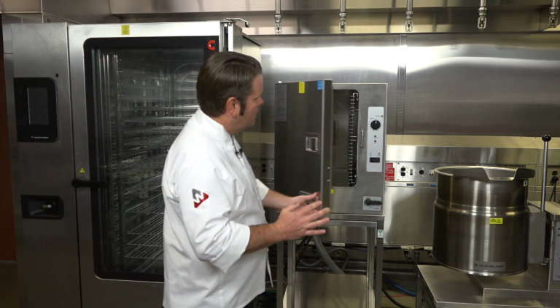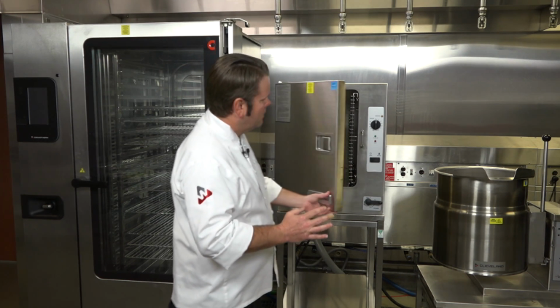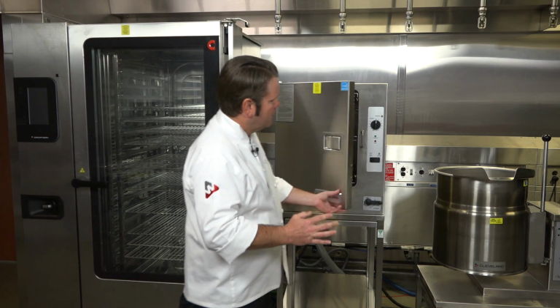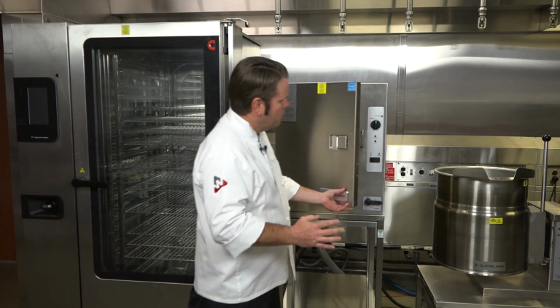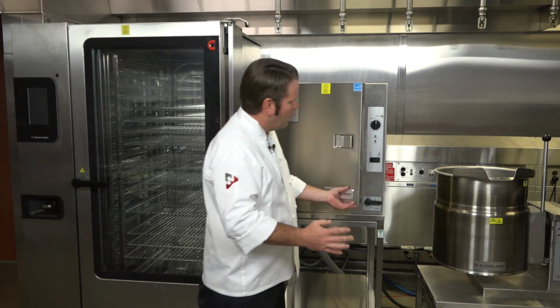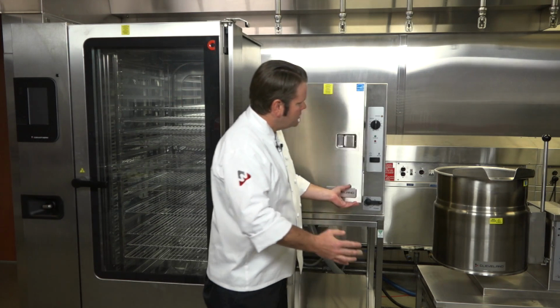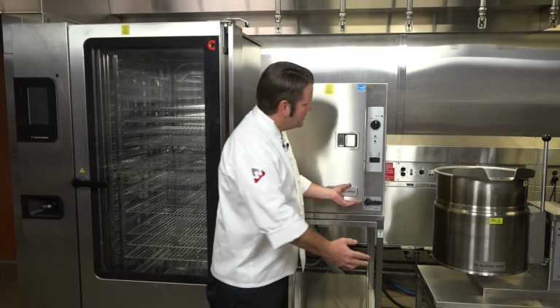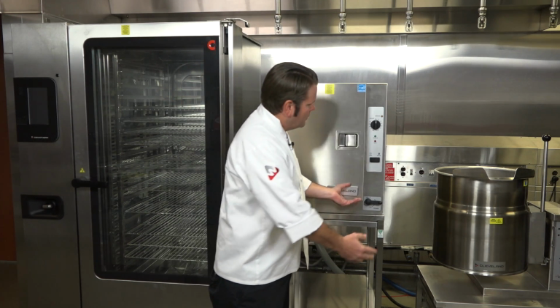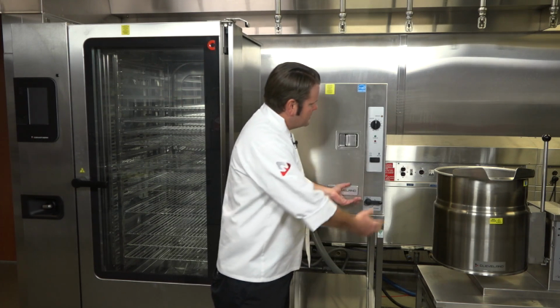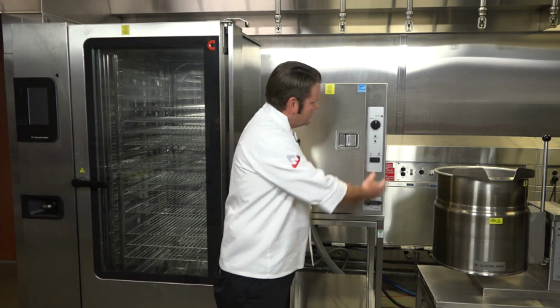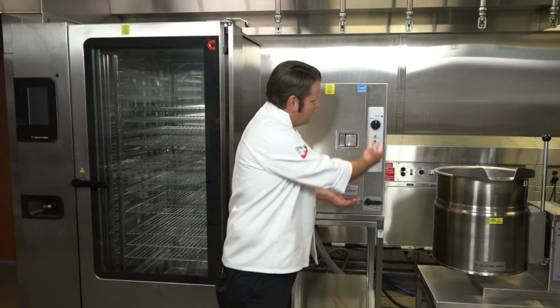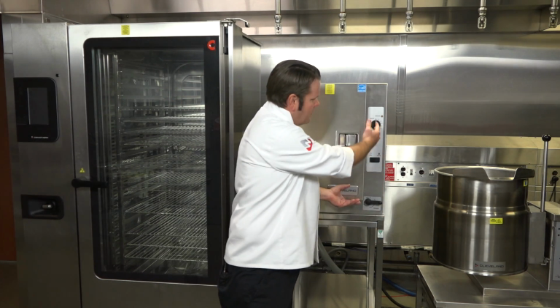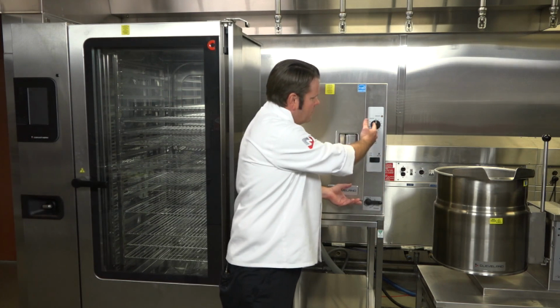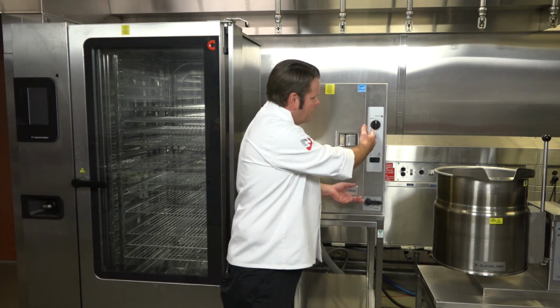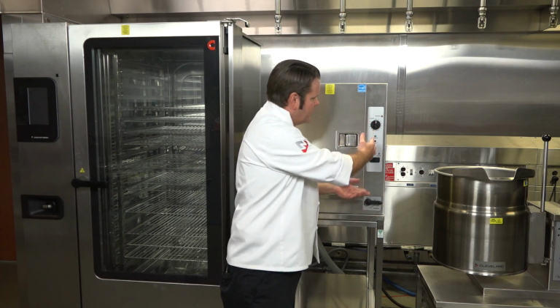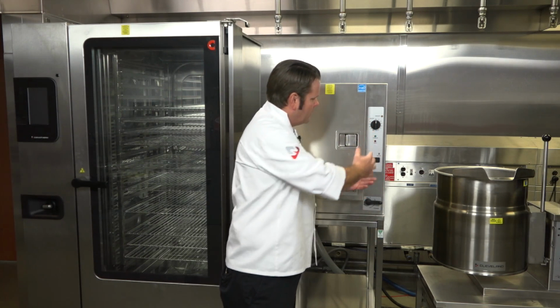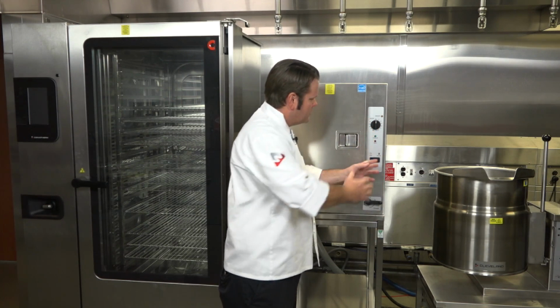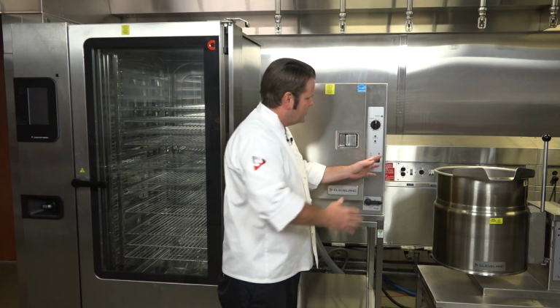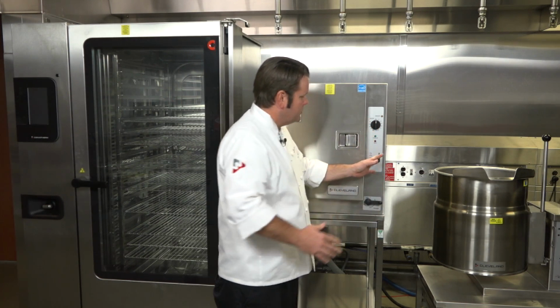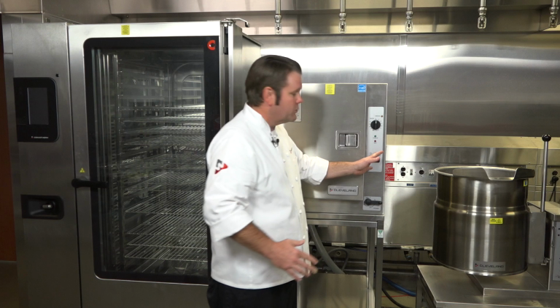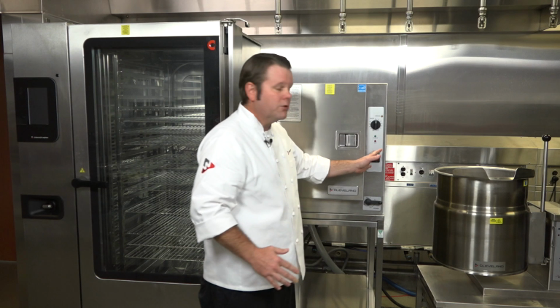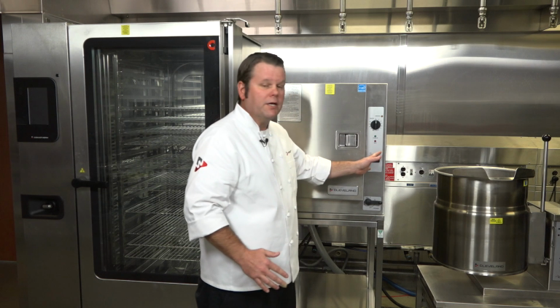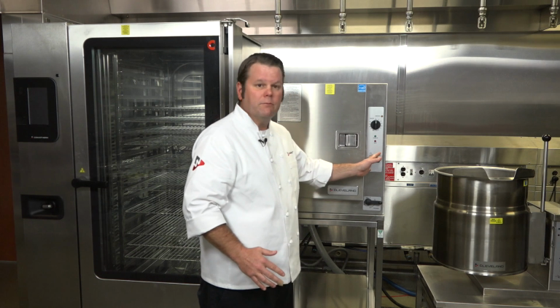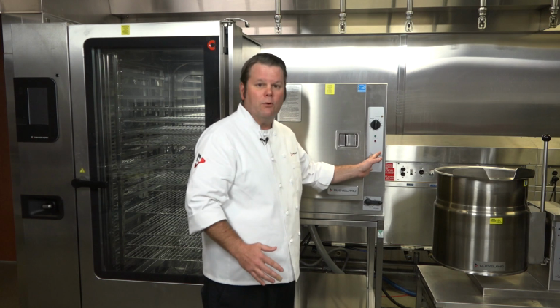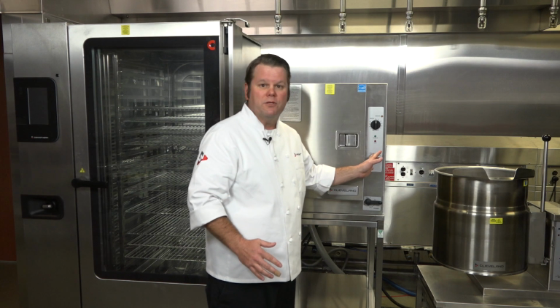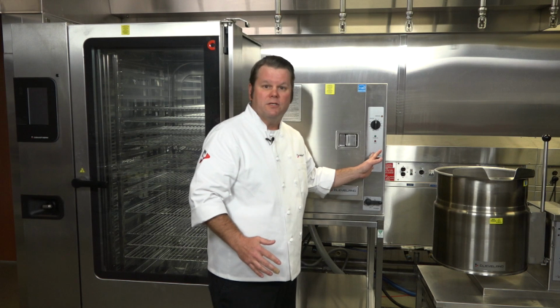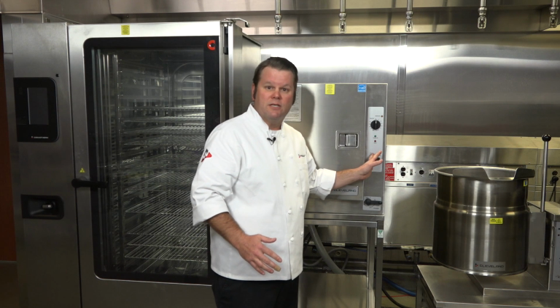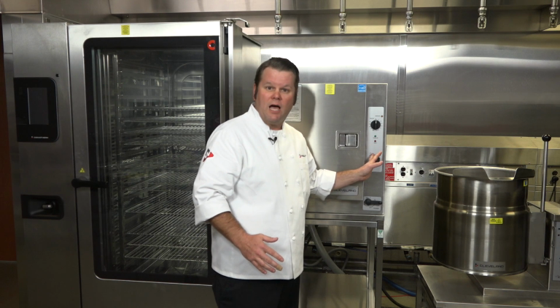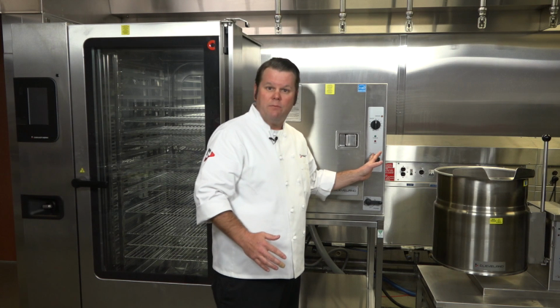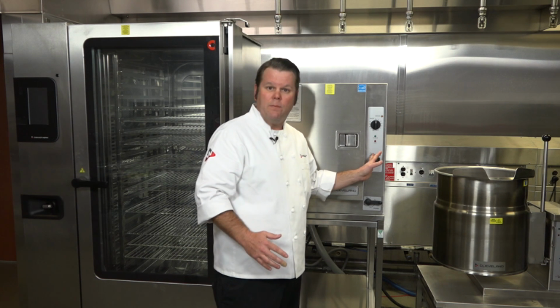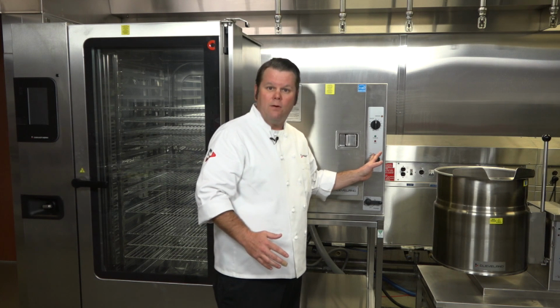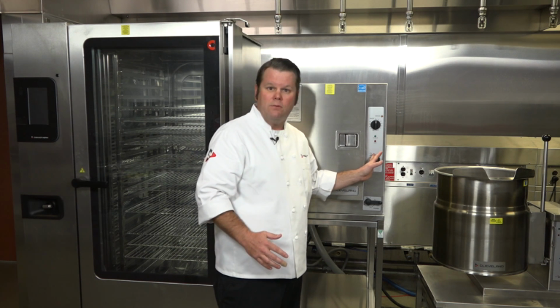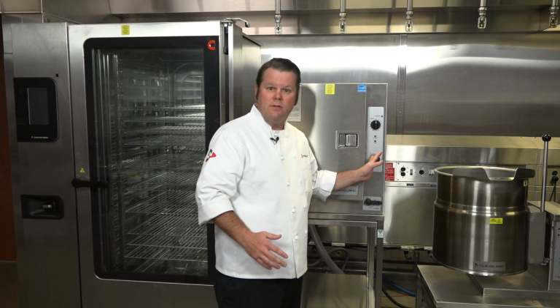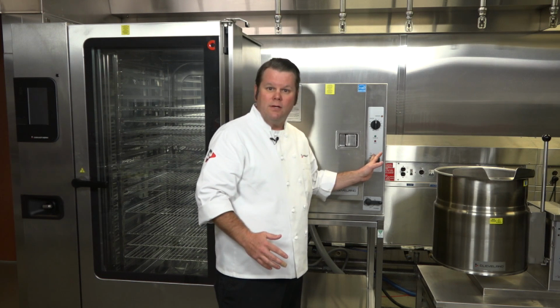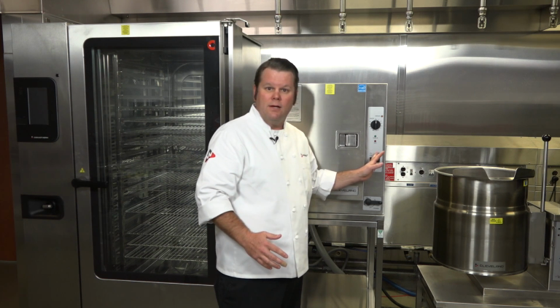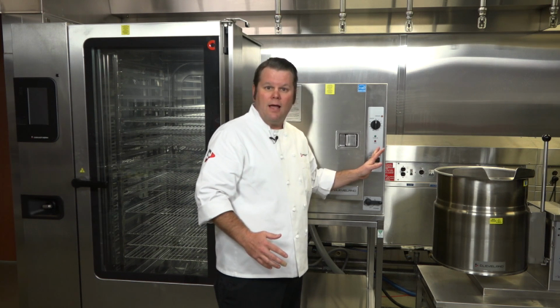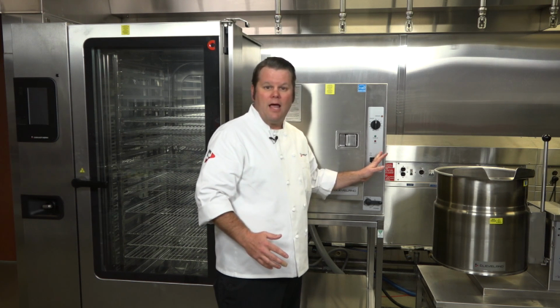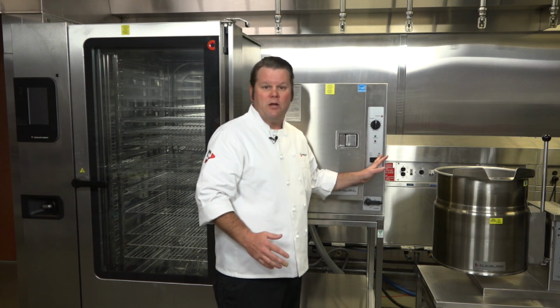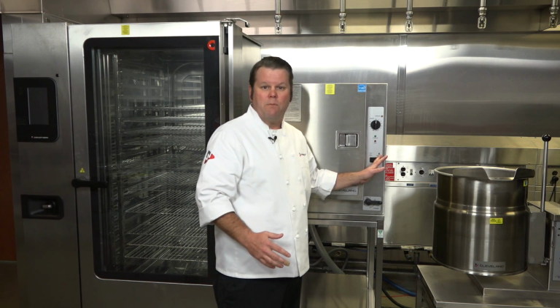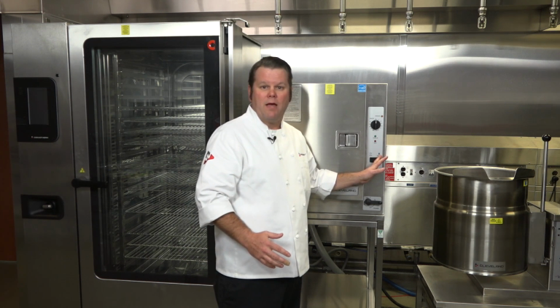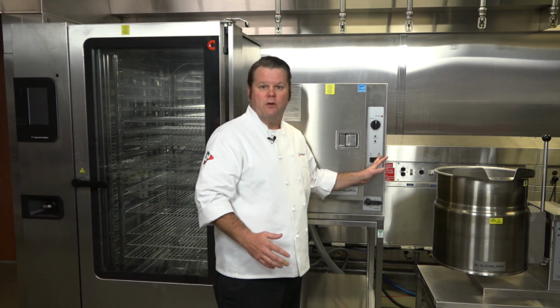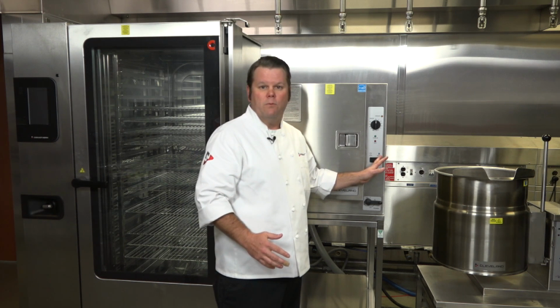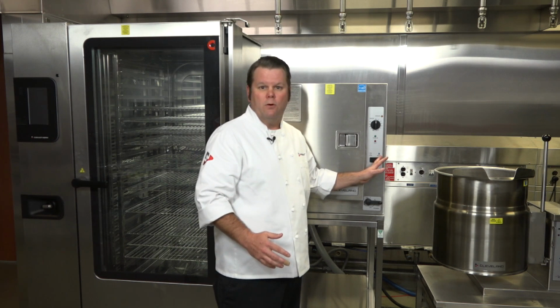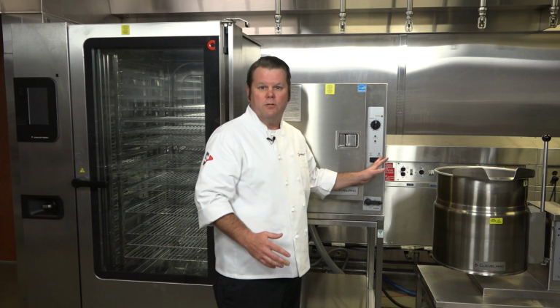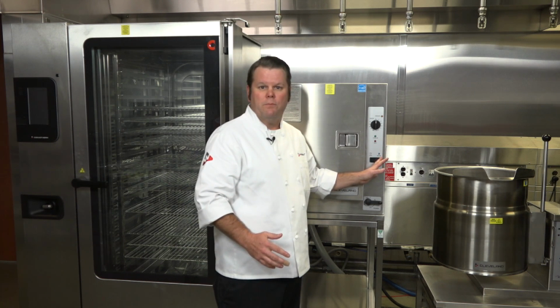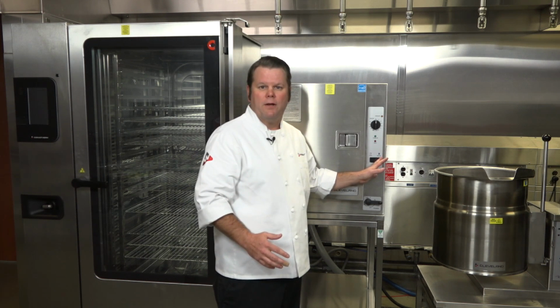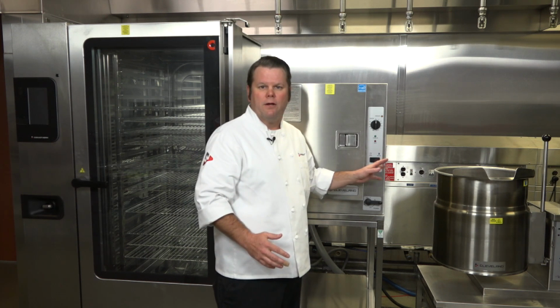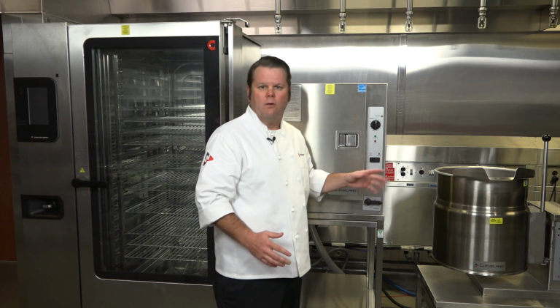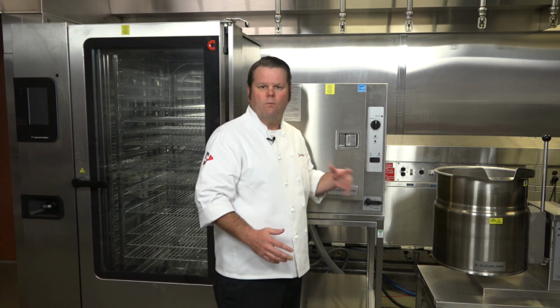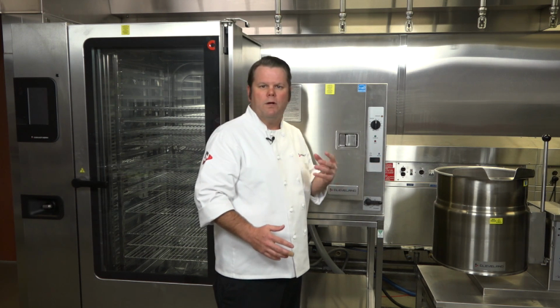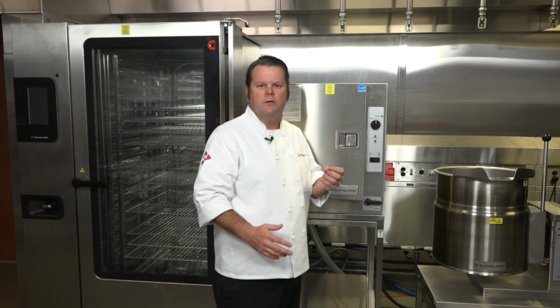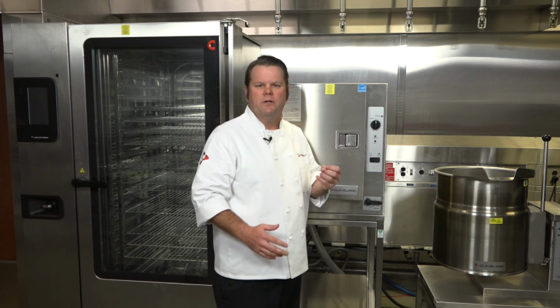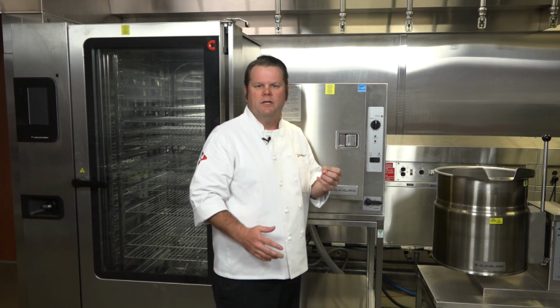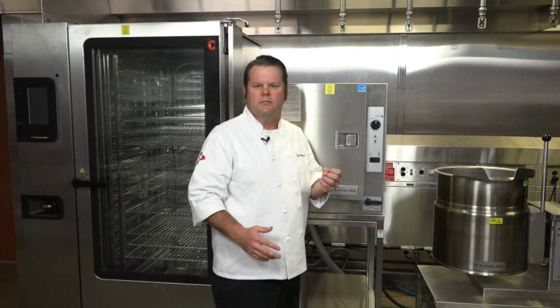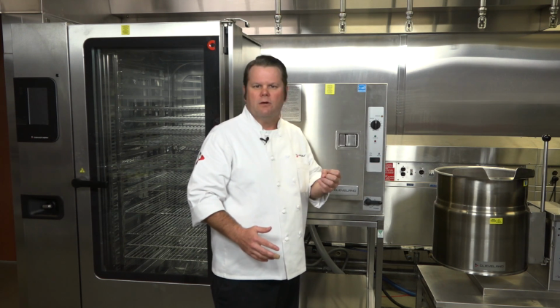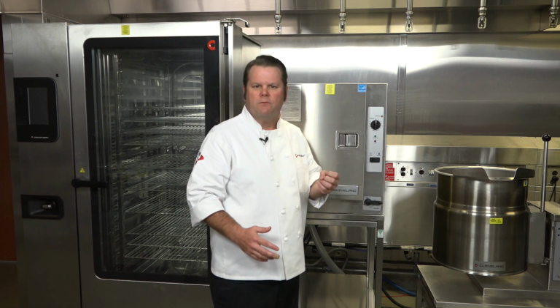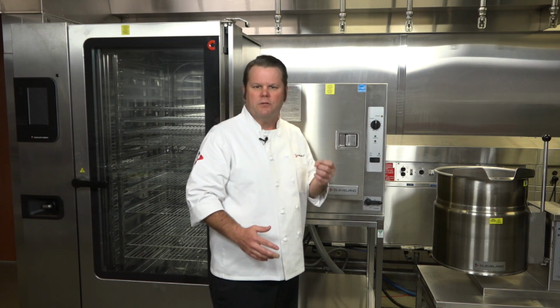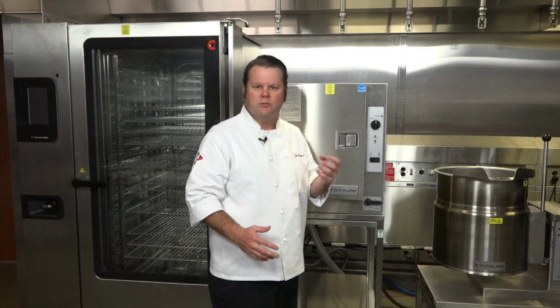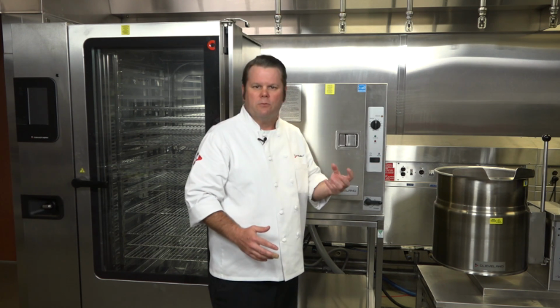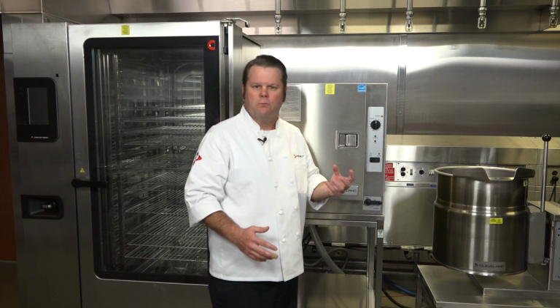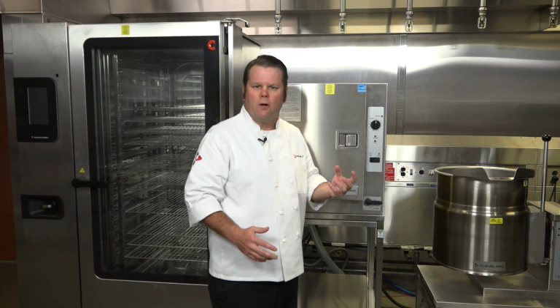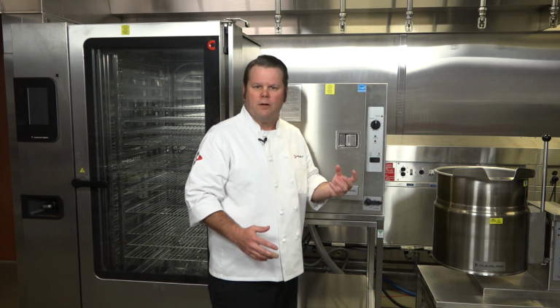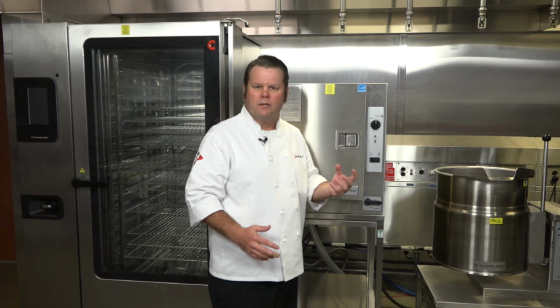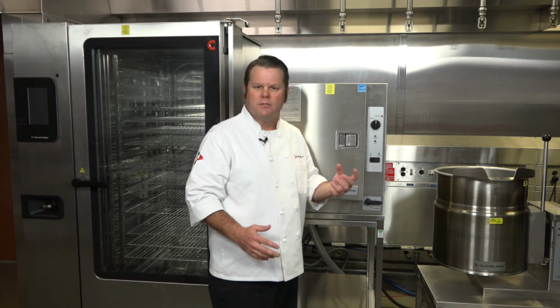You'll also notice at the front, we can use cooking both in timed mode and in manual mode, depending on what your needs are for your certain products.